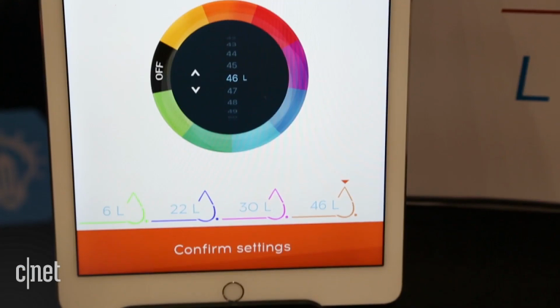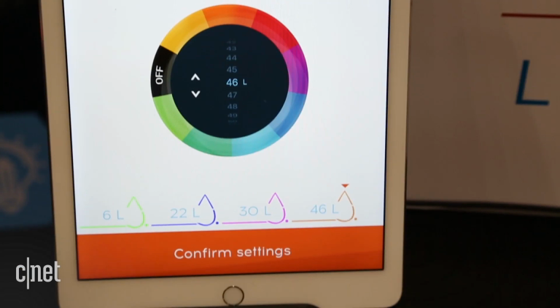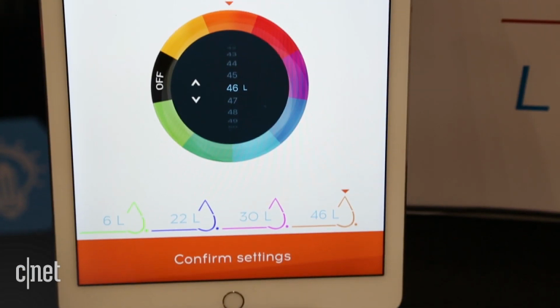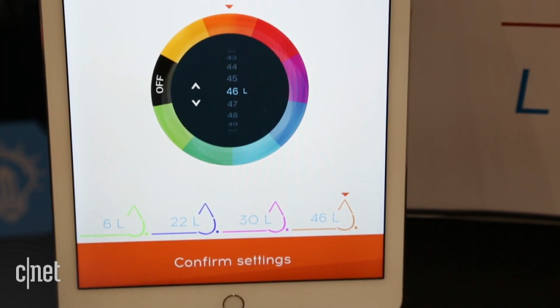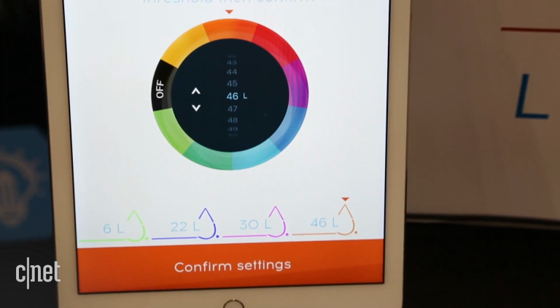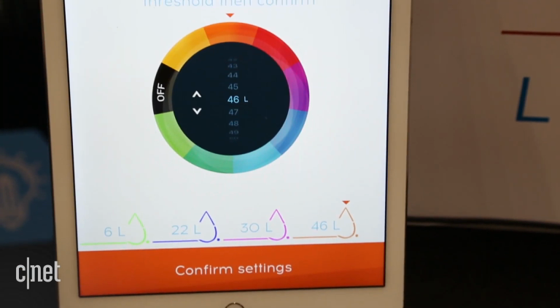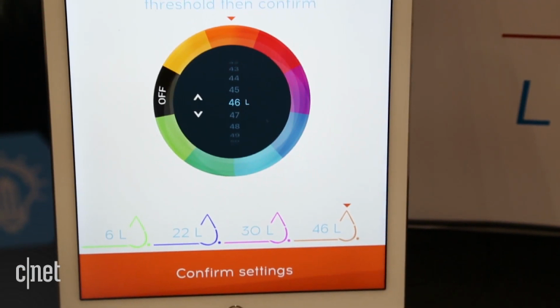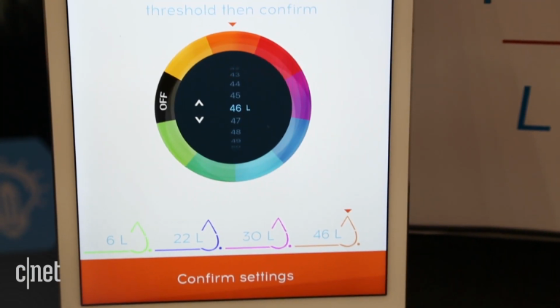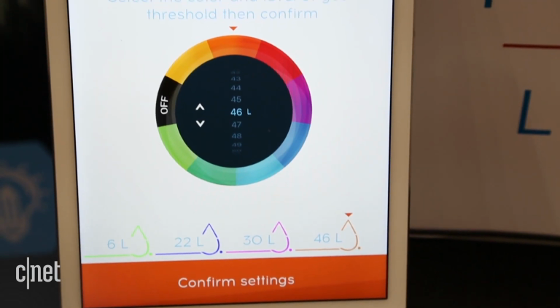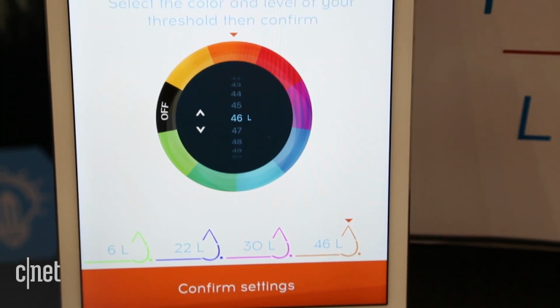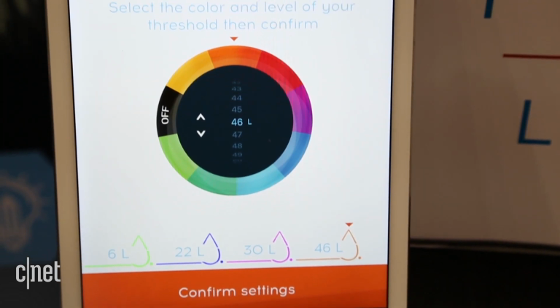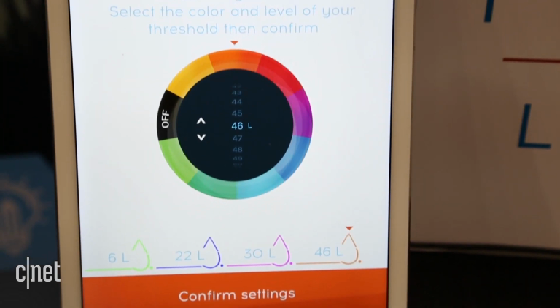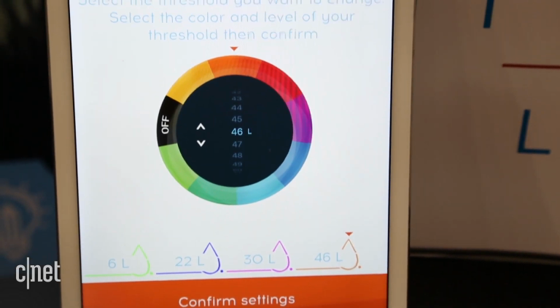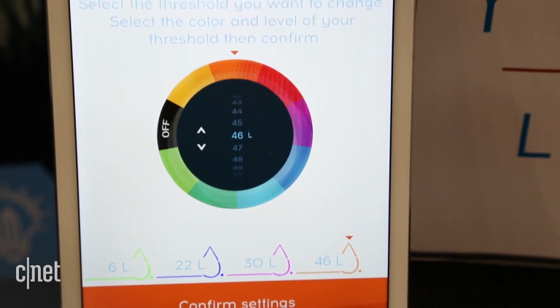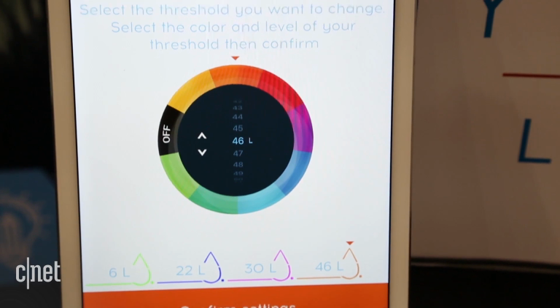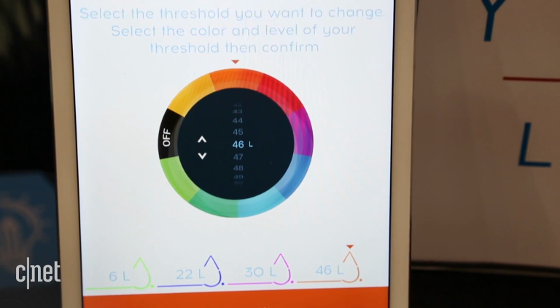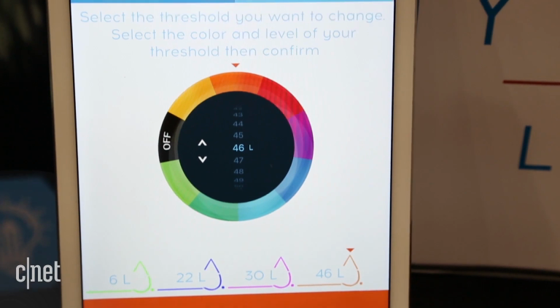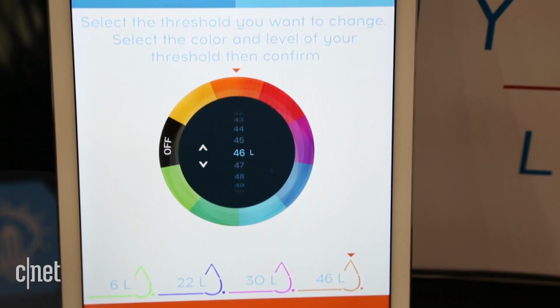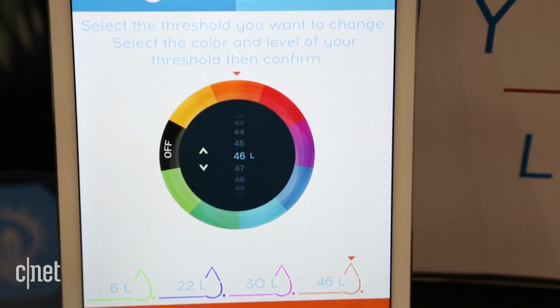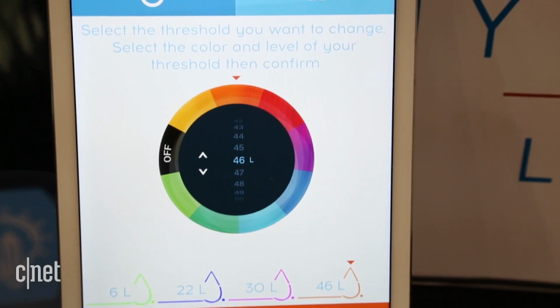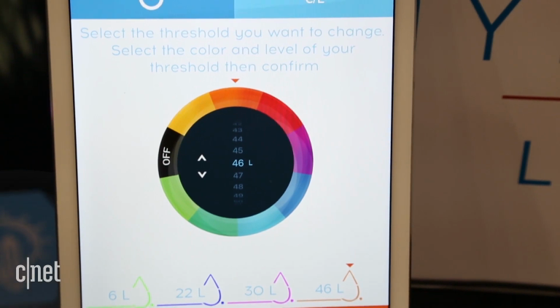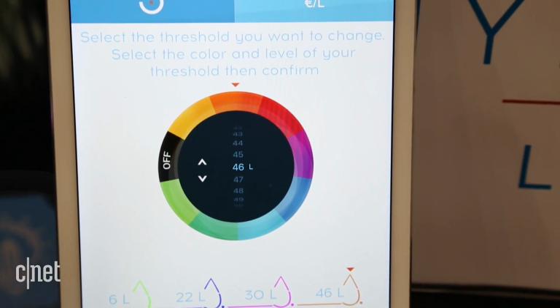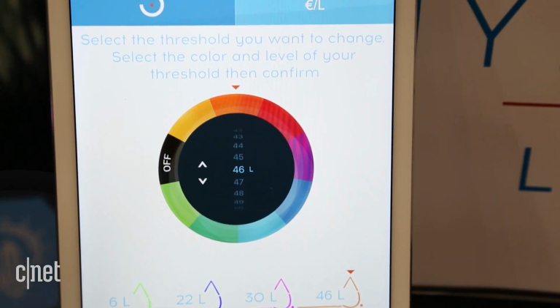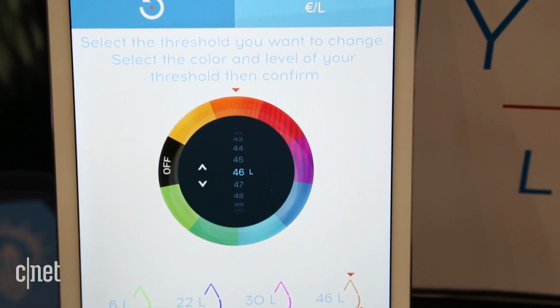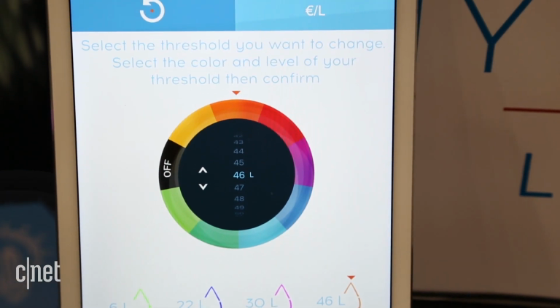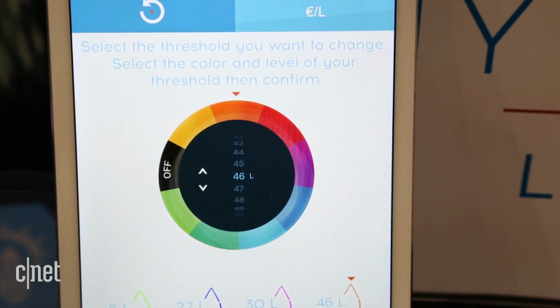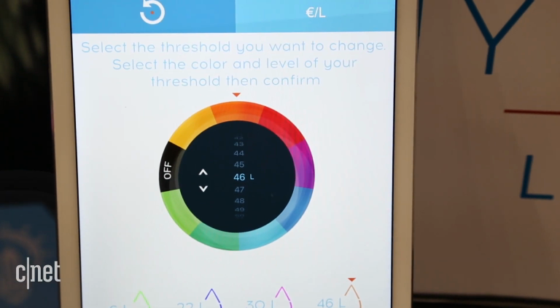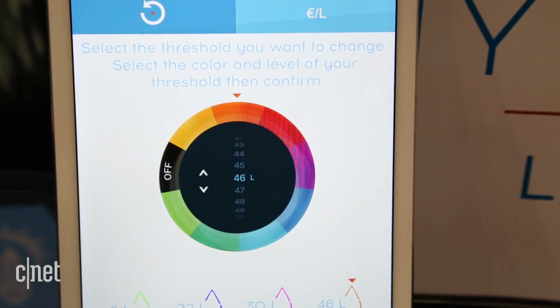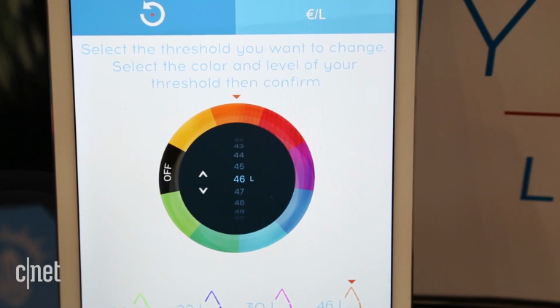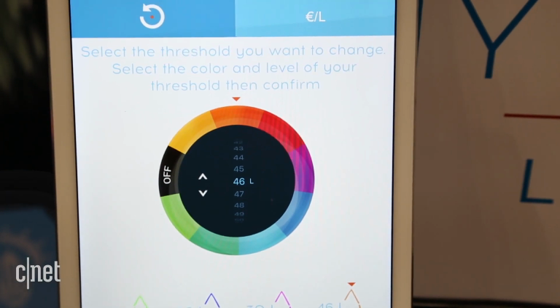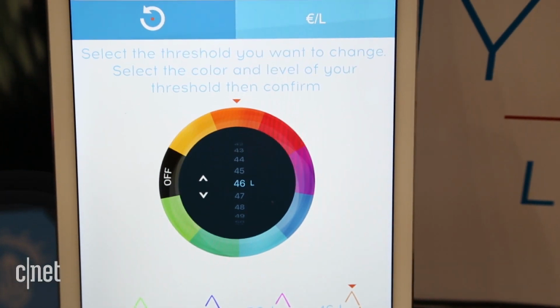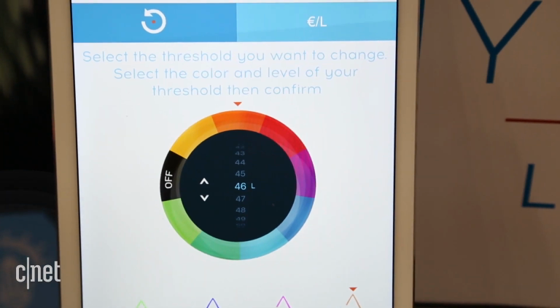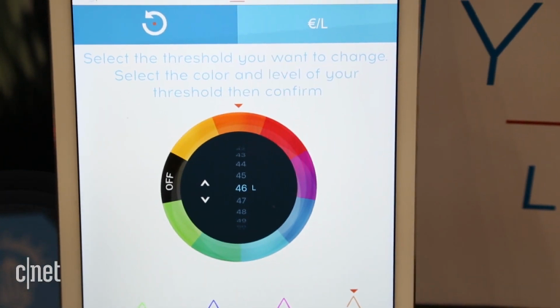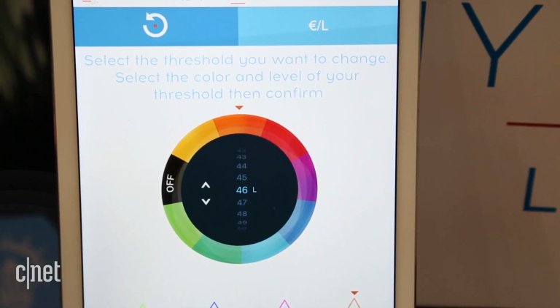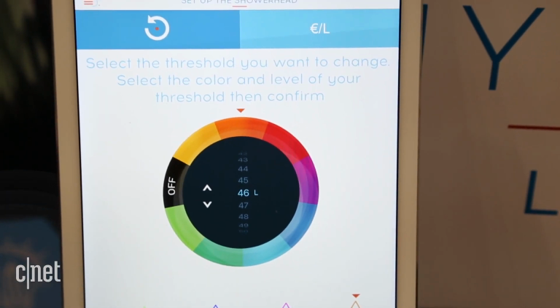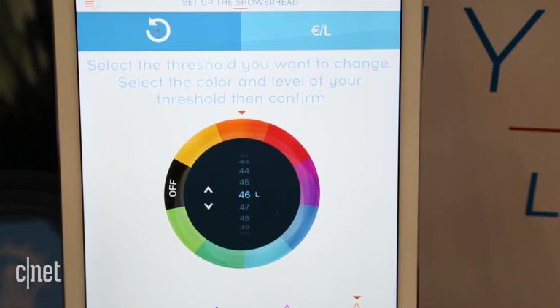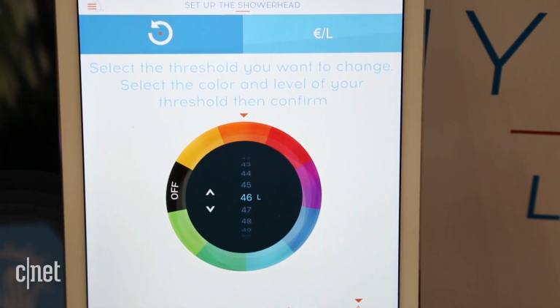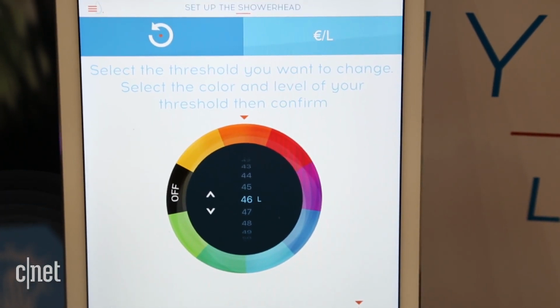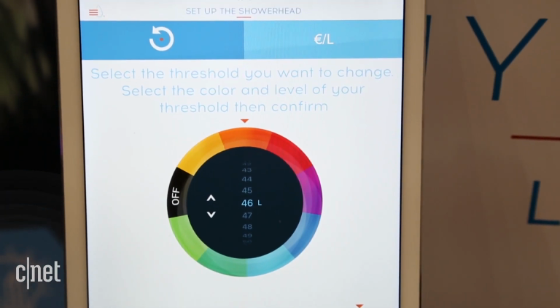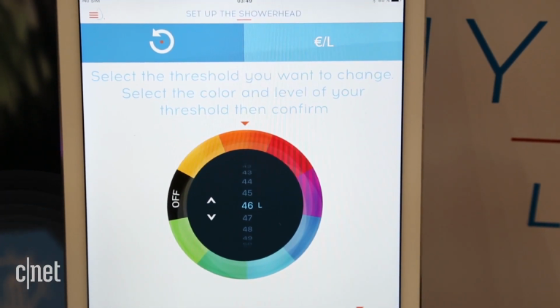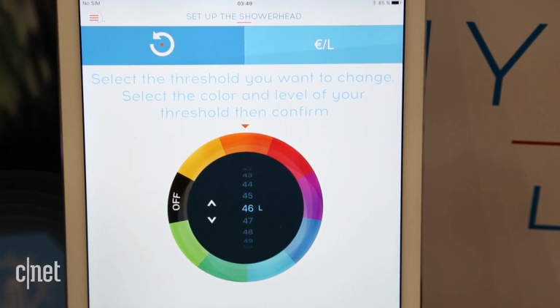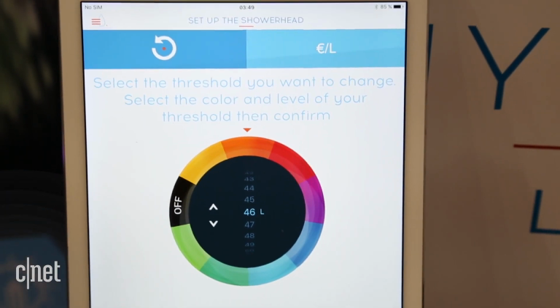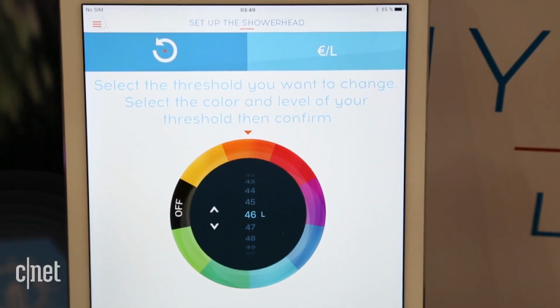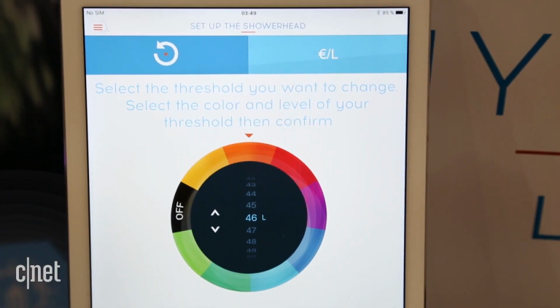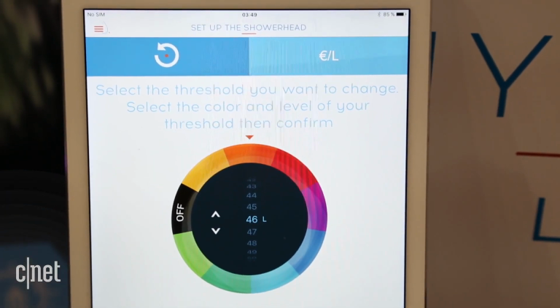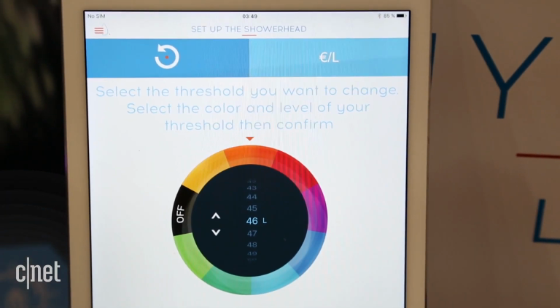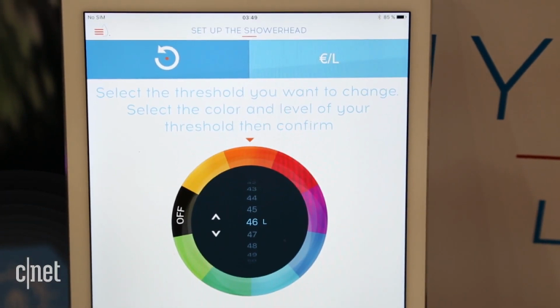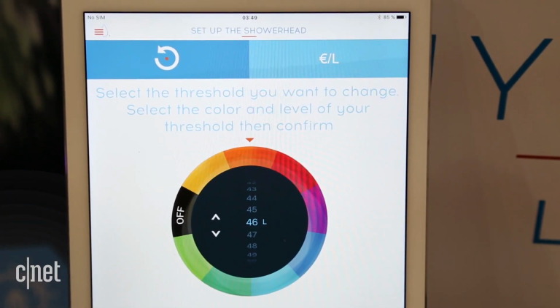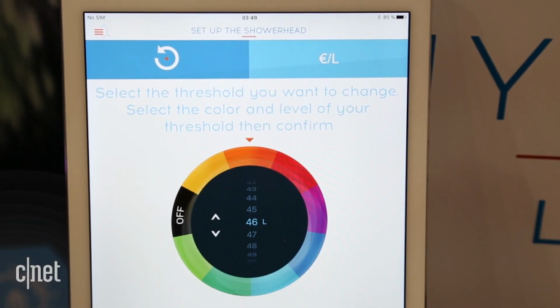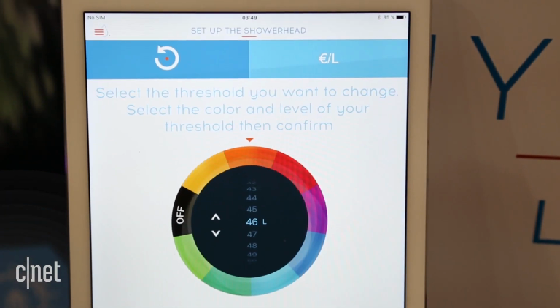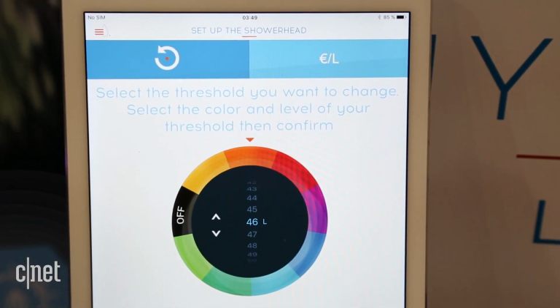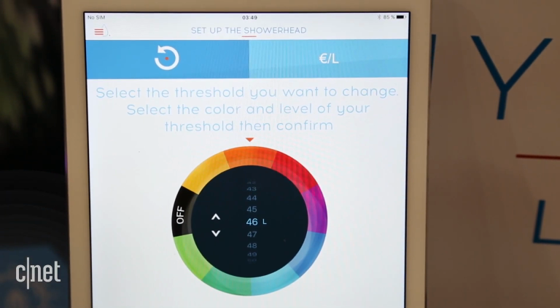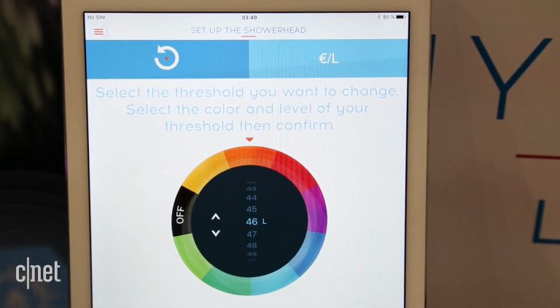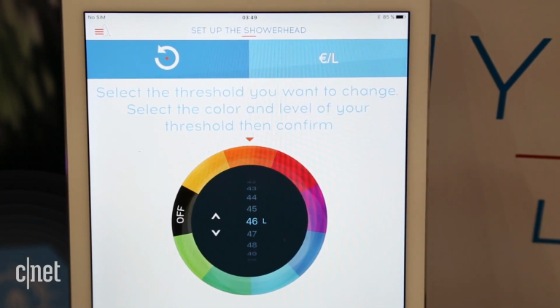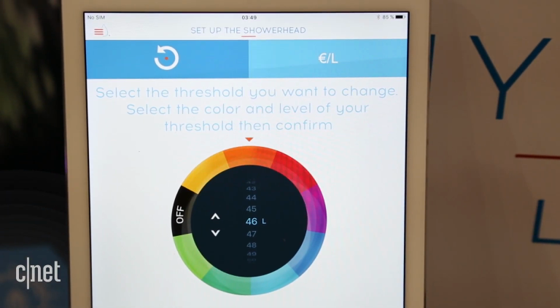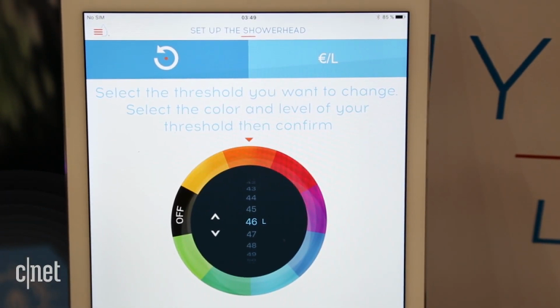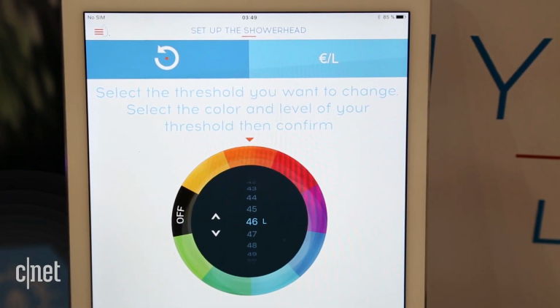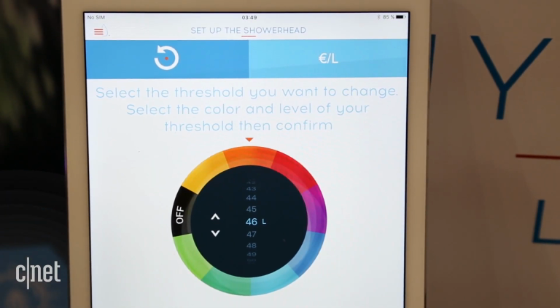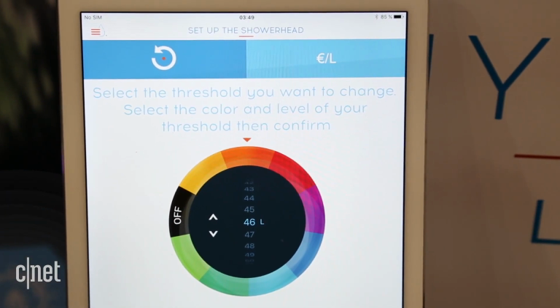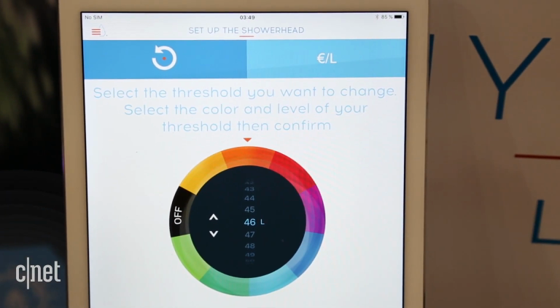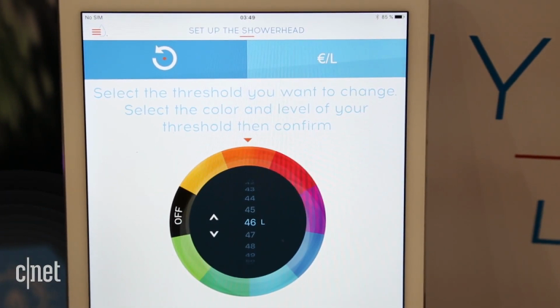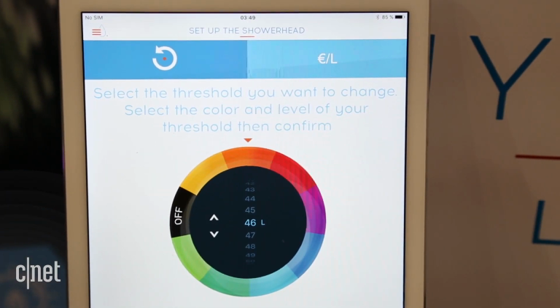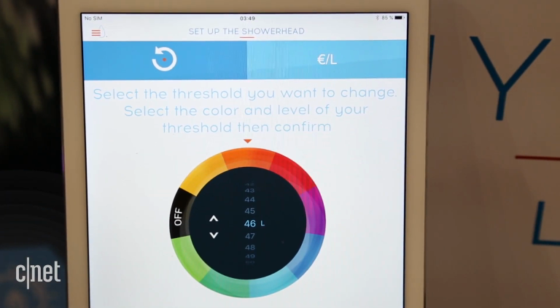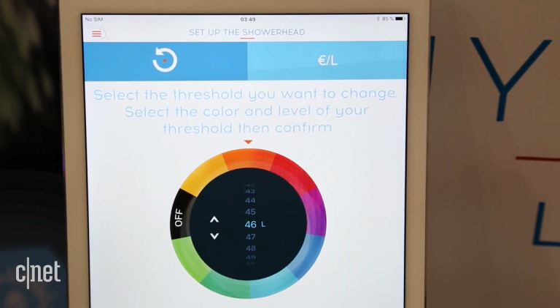You can change the settings of the Hydro so you can determine when you need a warning color to stop showering.